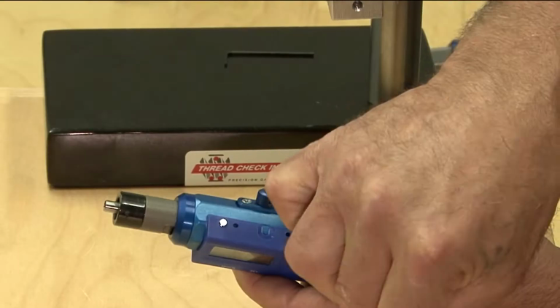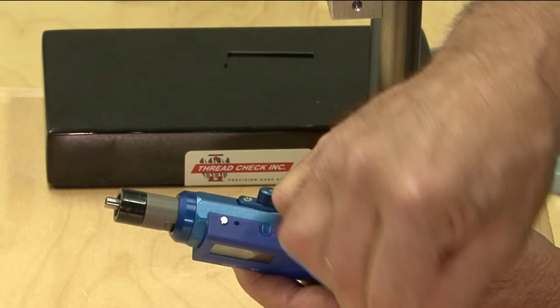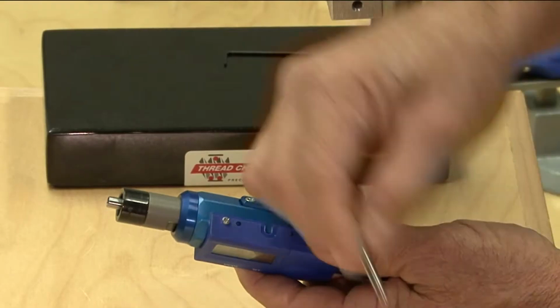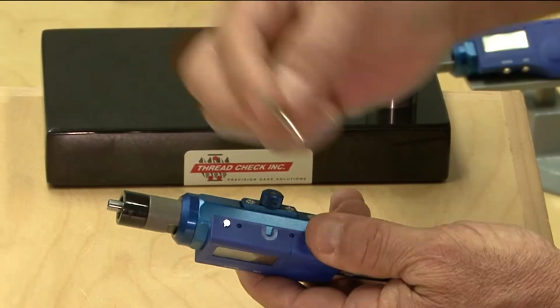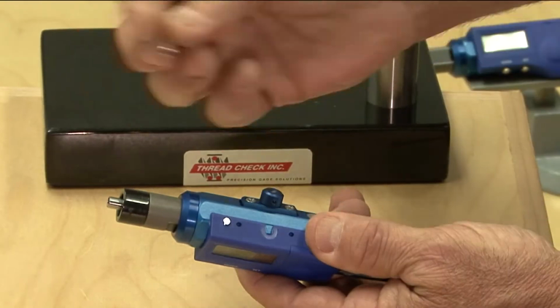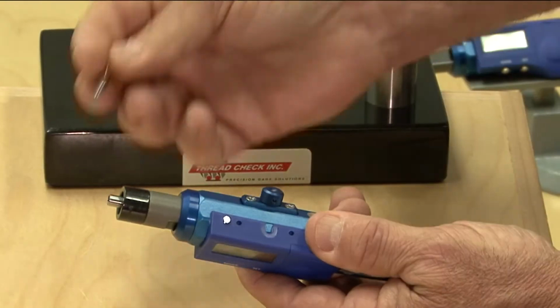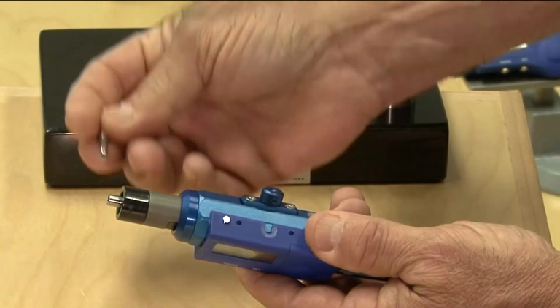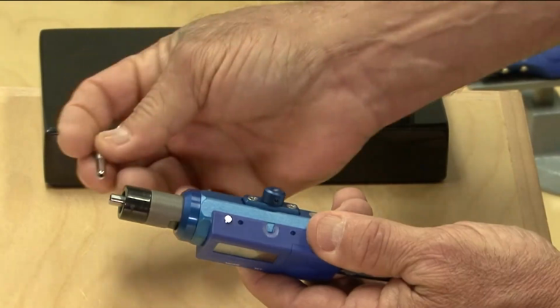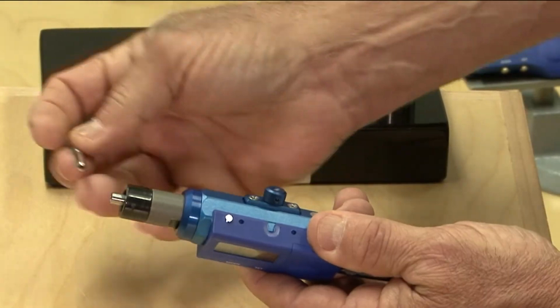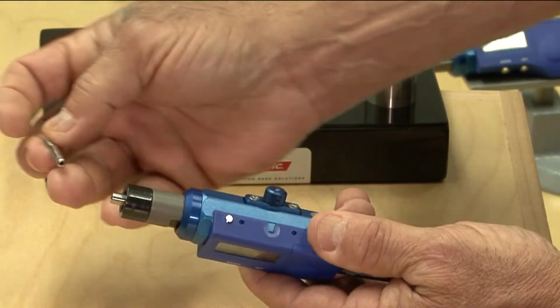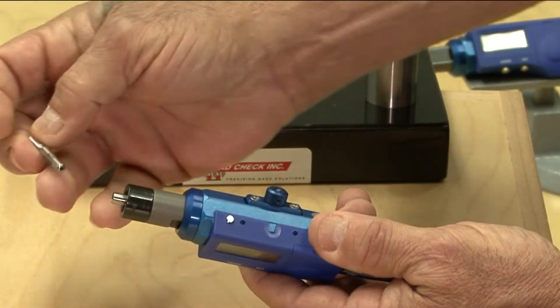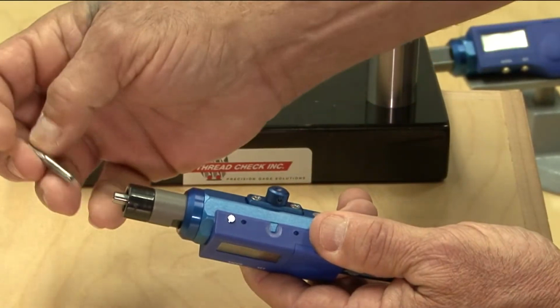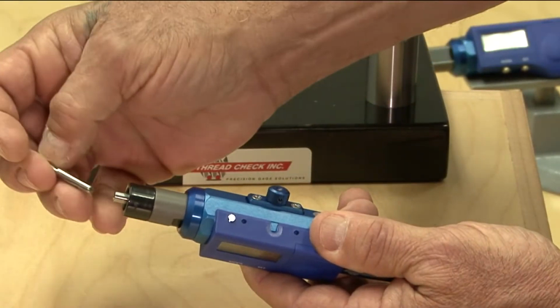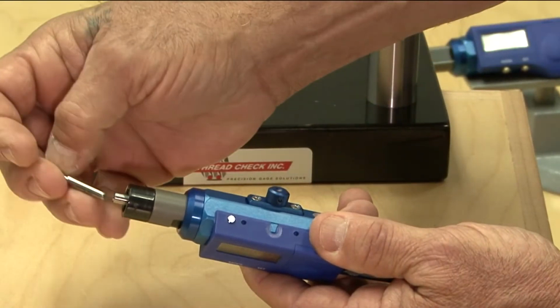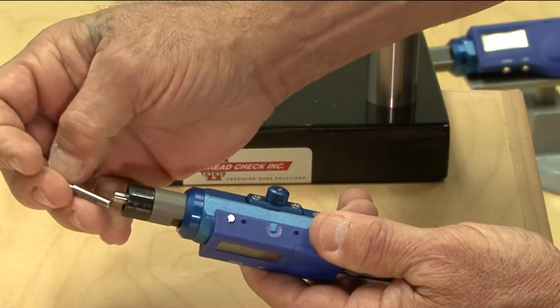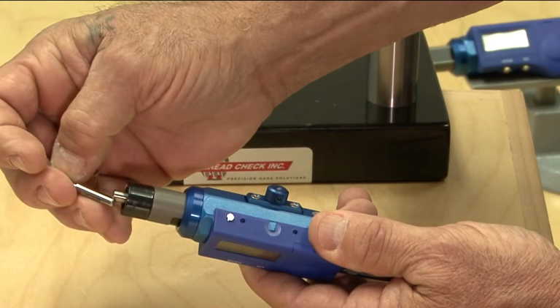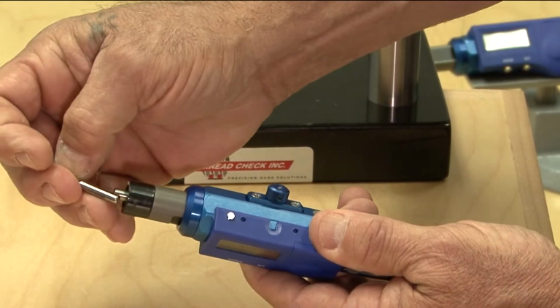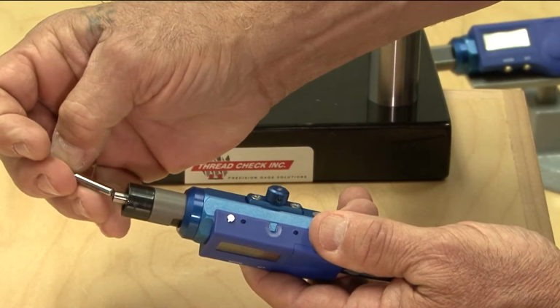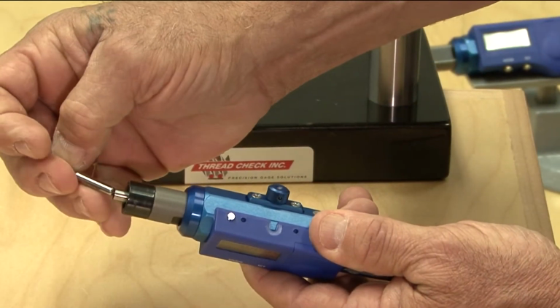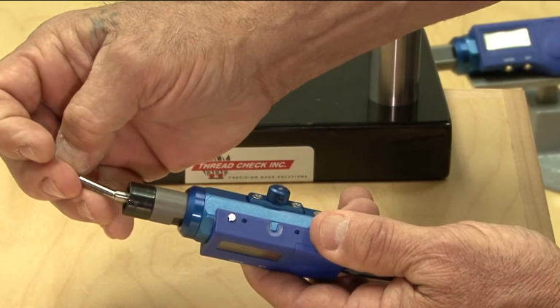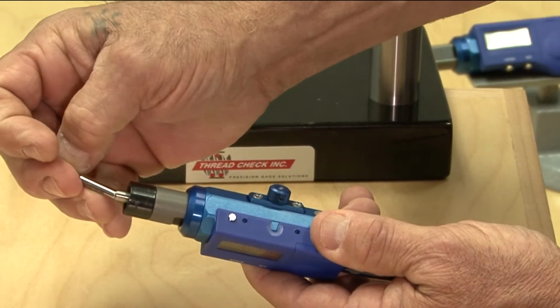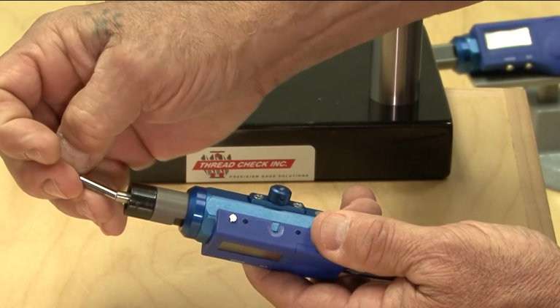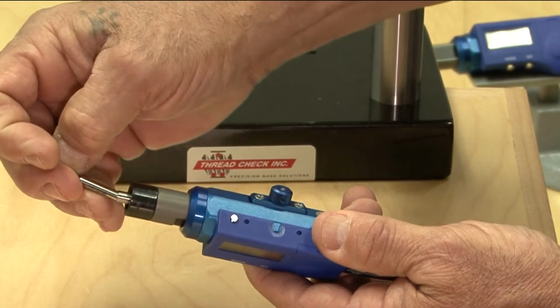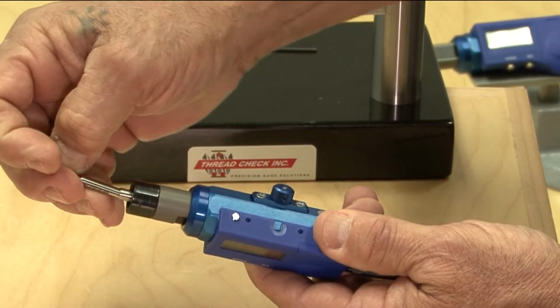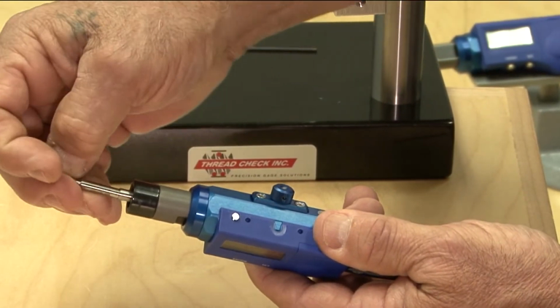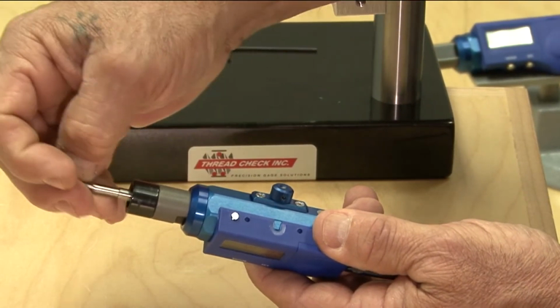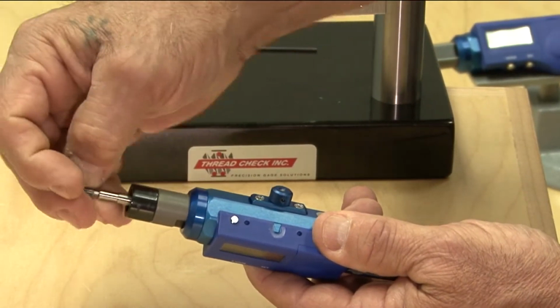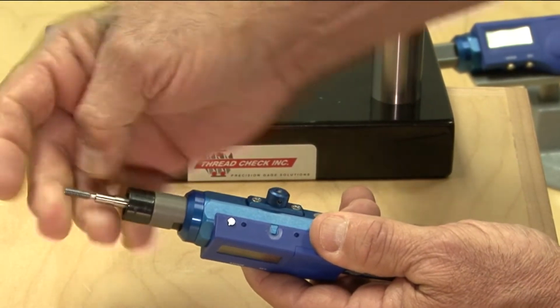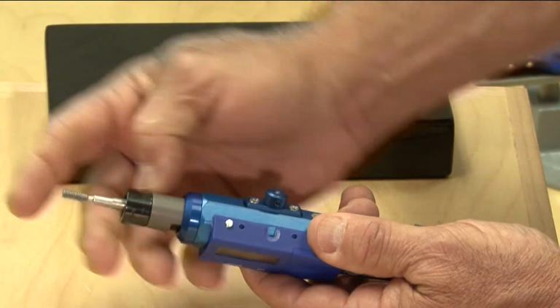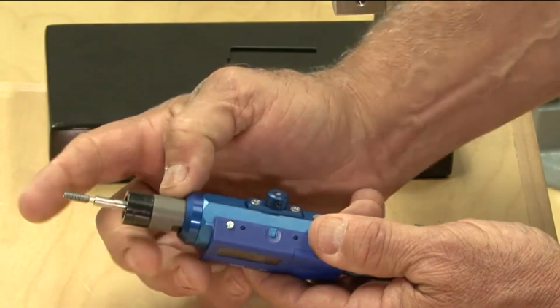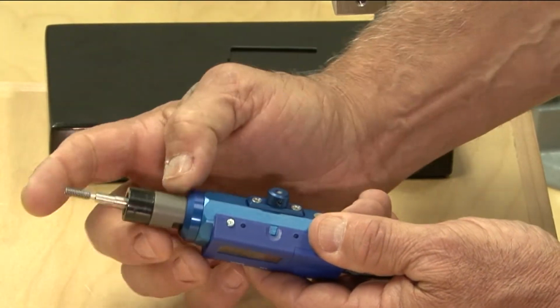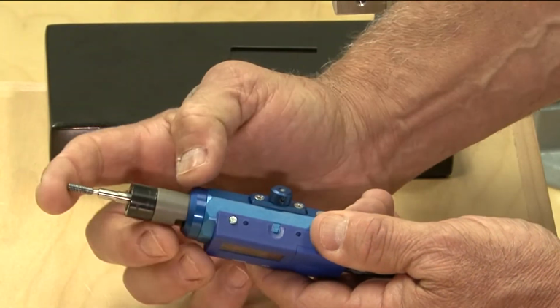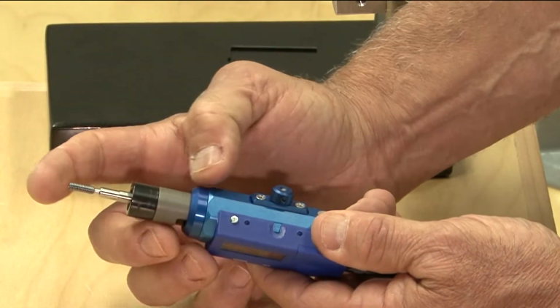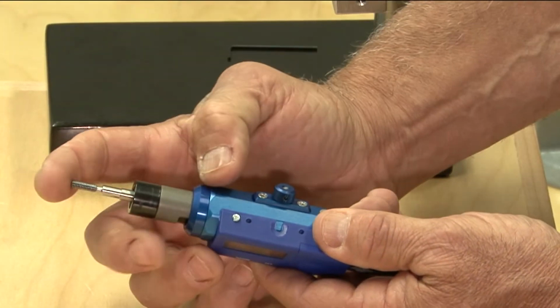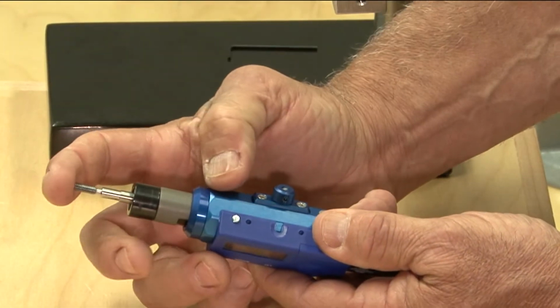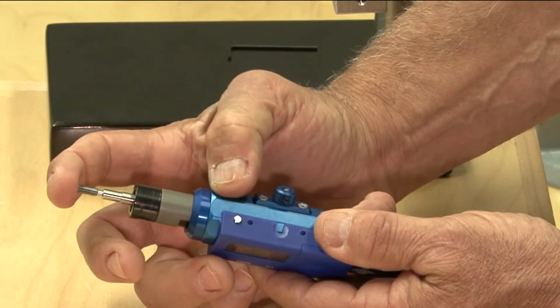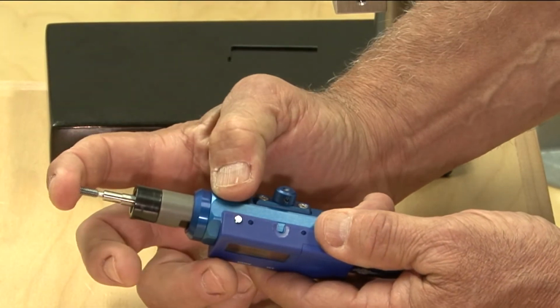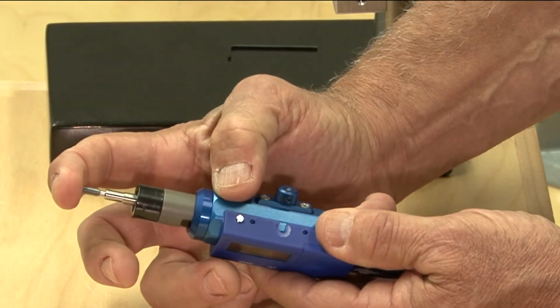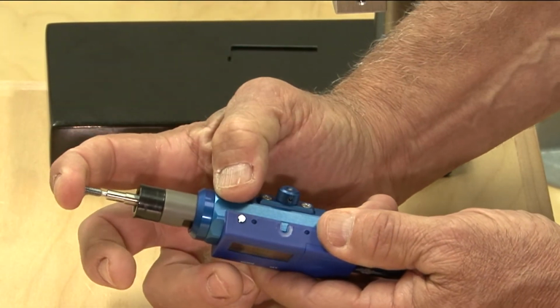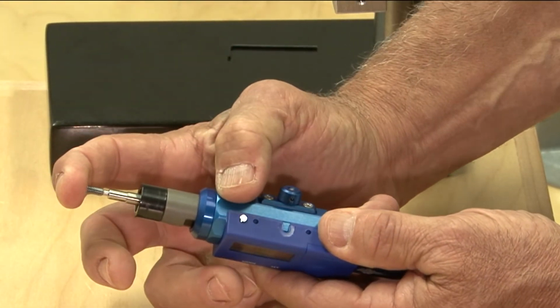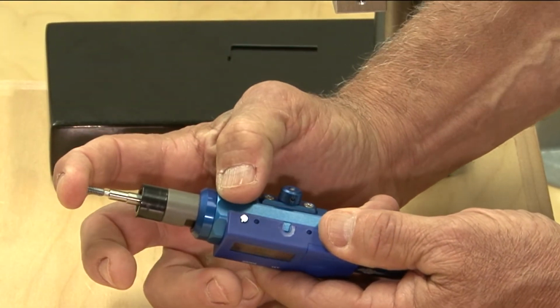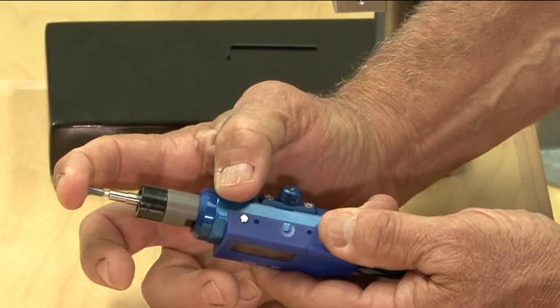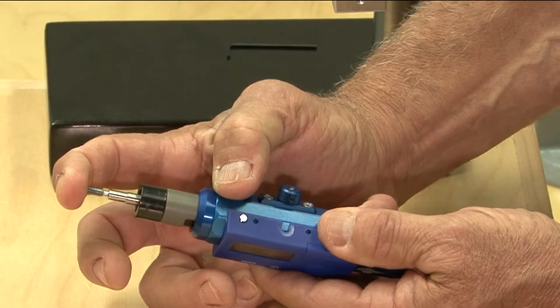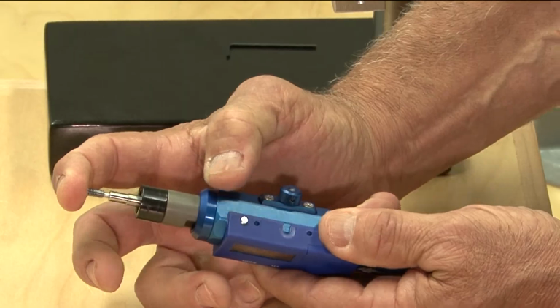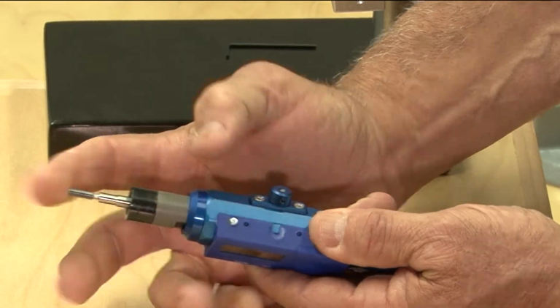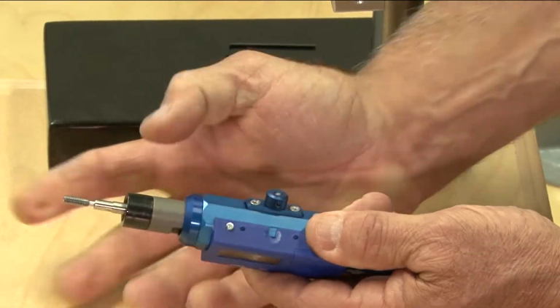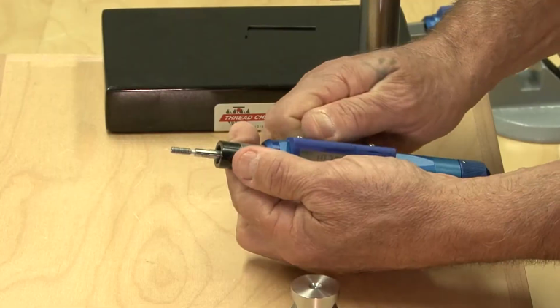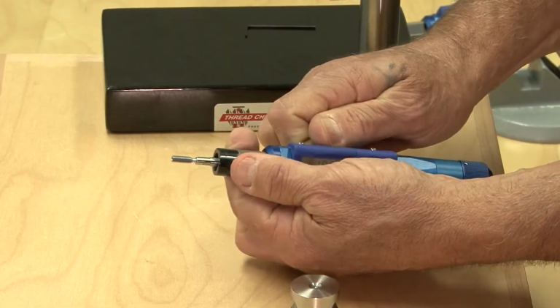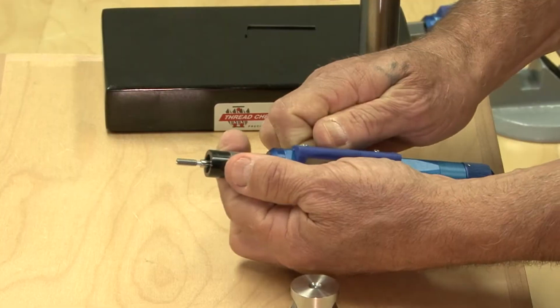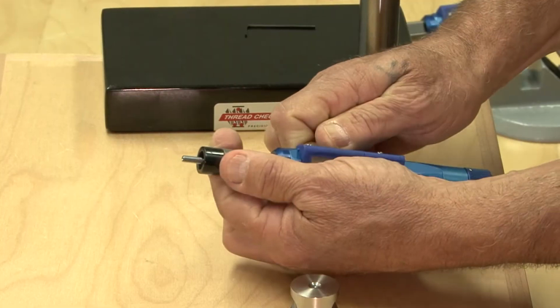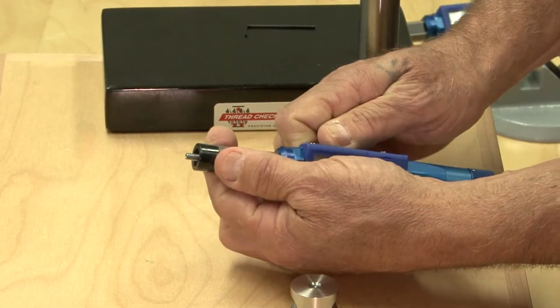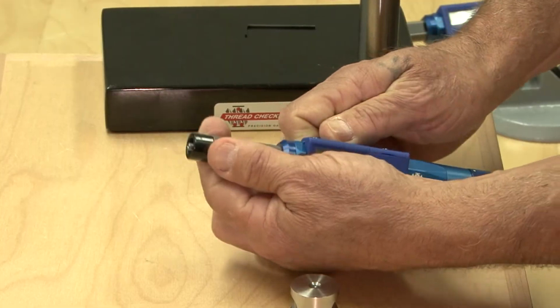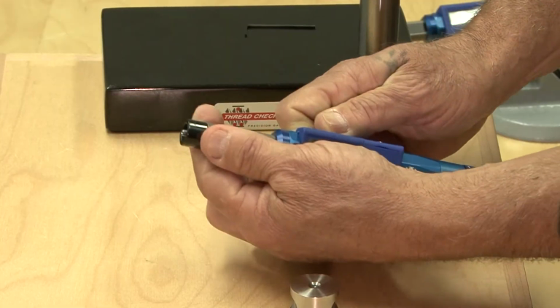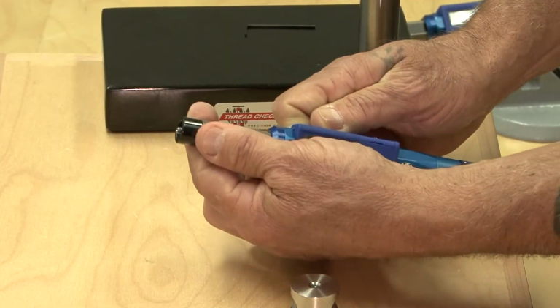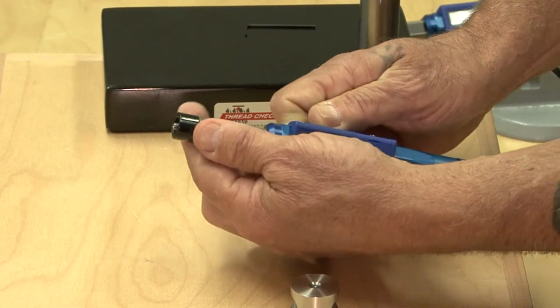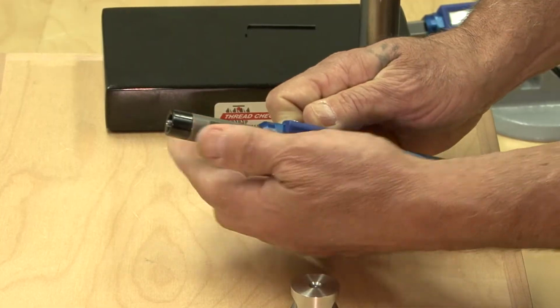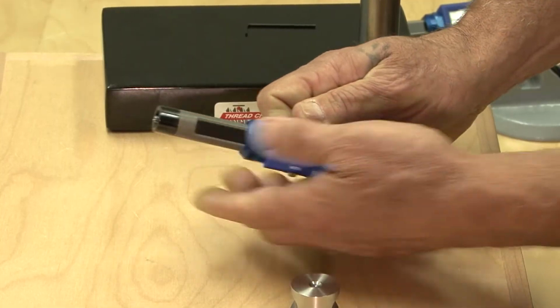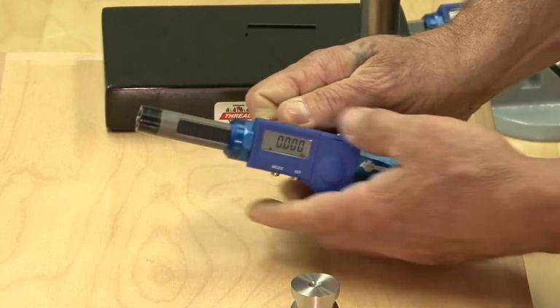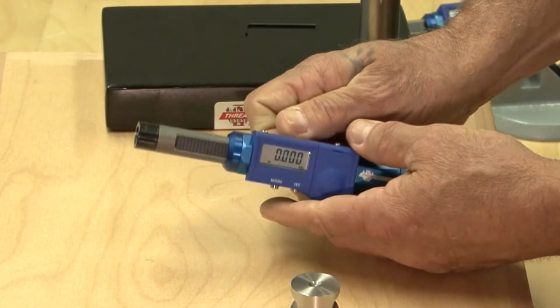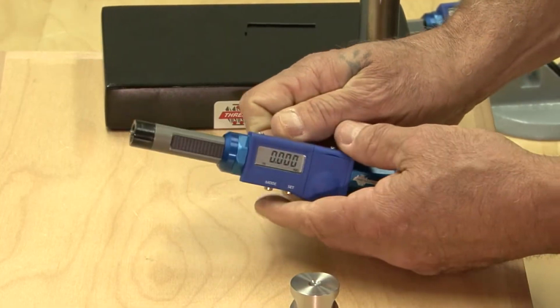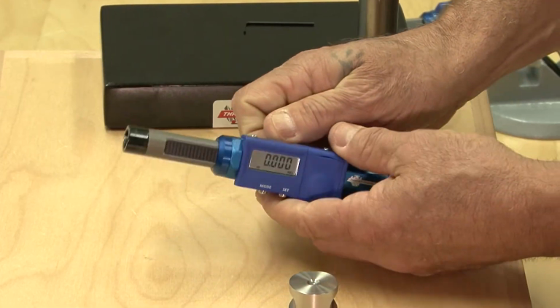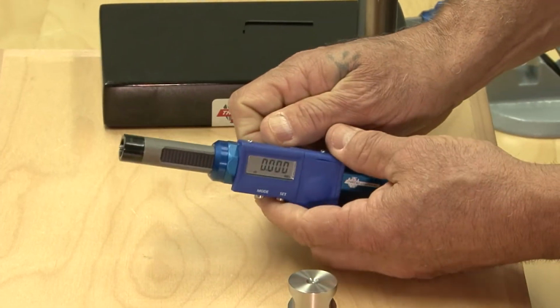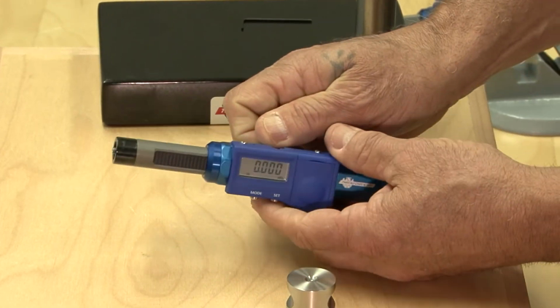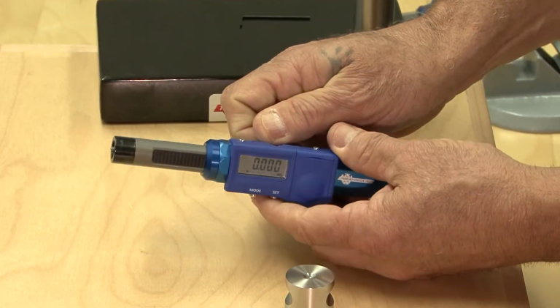Place the thread plug gauge into the tapered hole and firmly press fit it in. Release the locking screw.